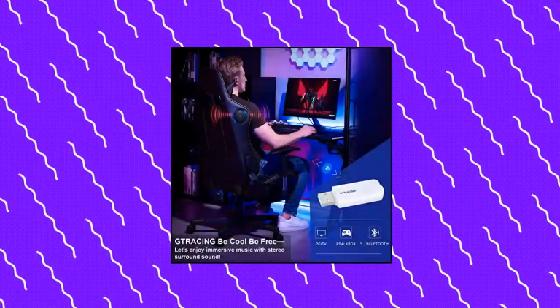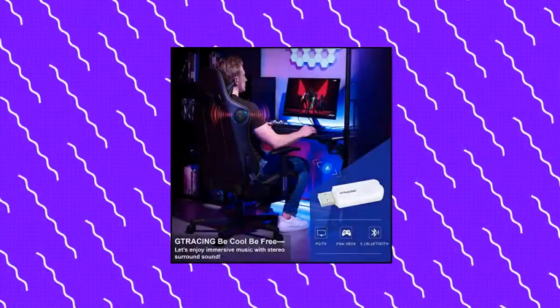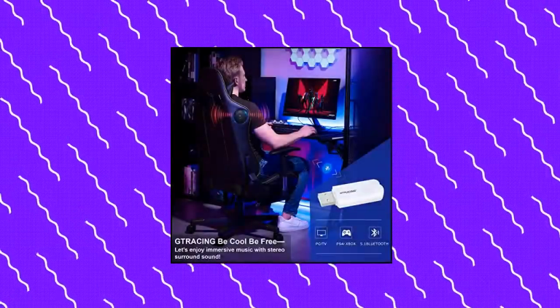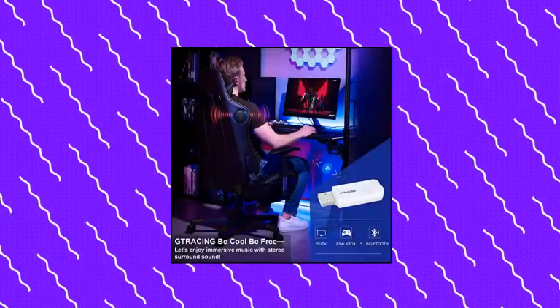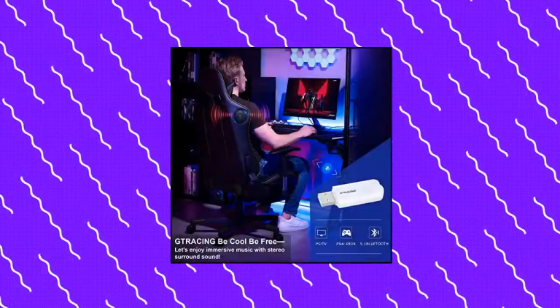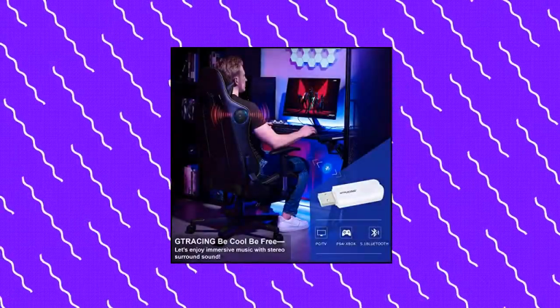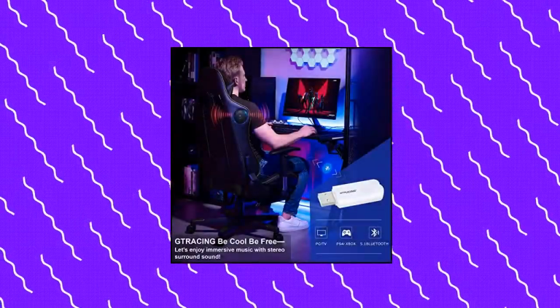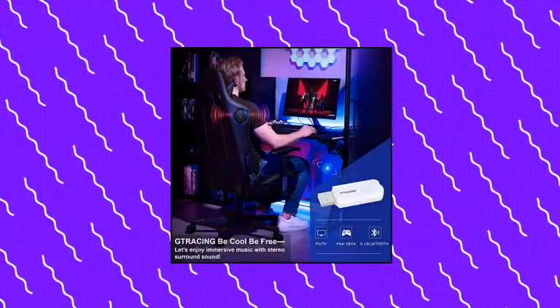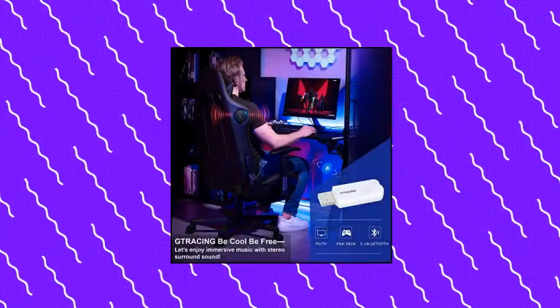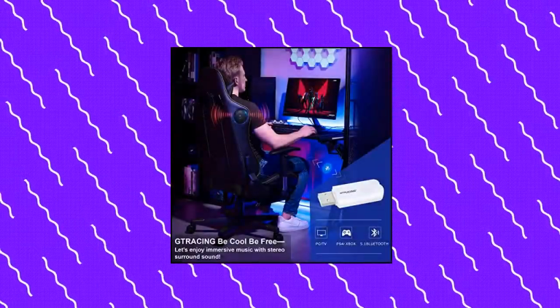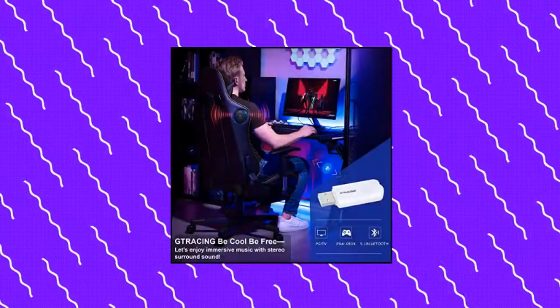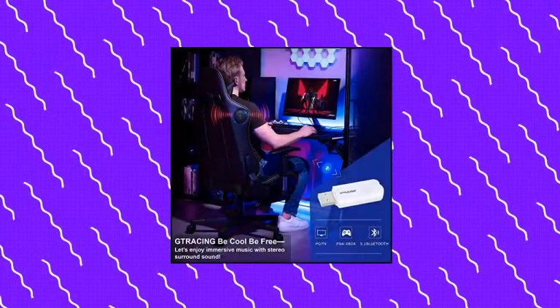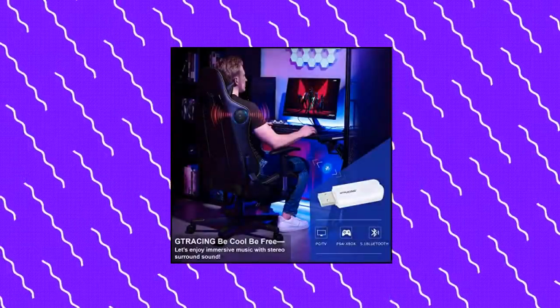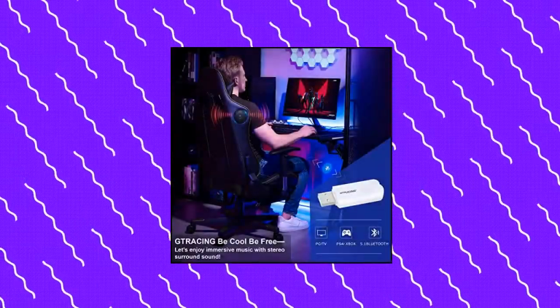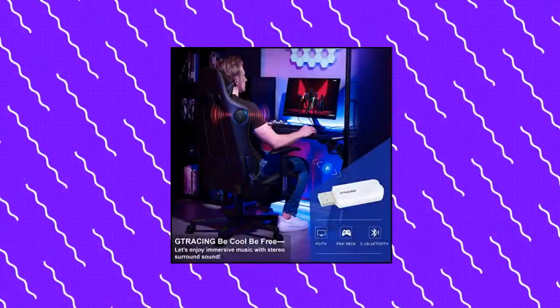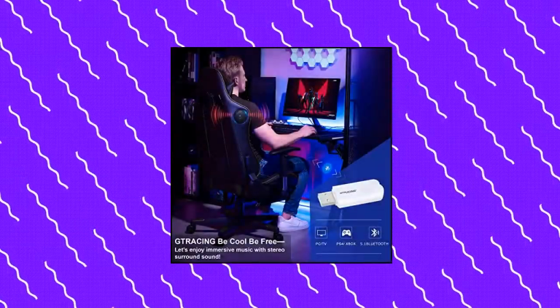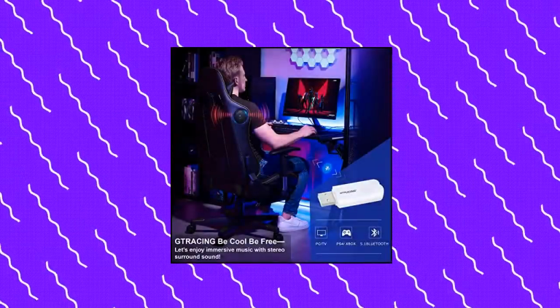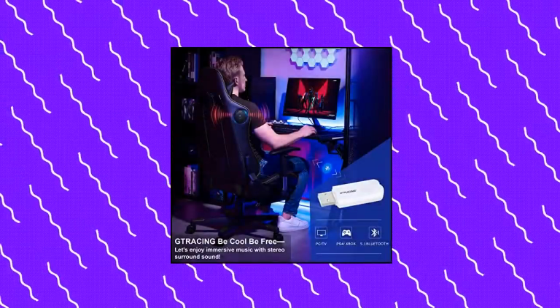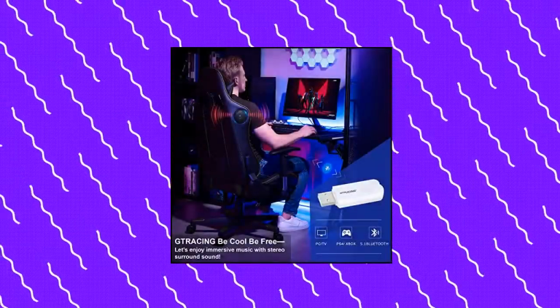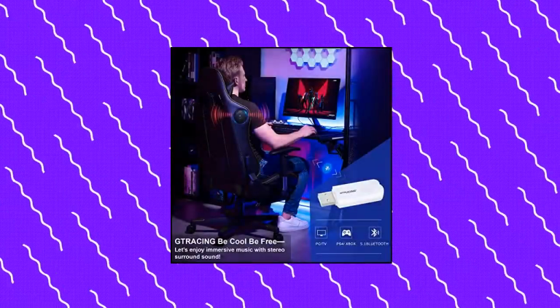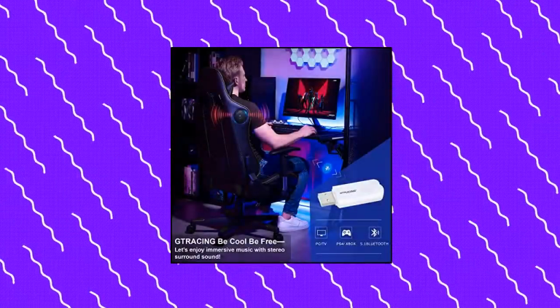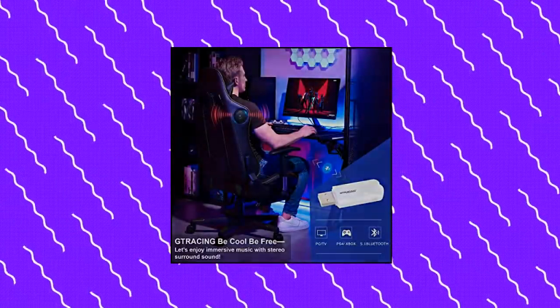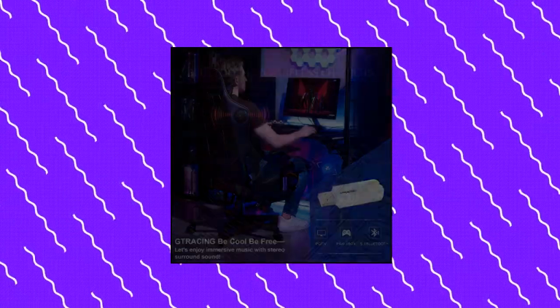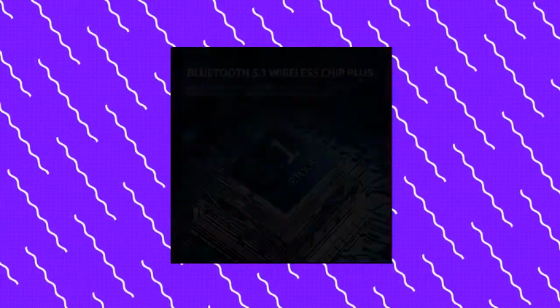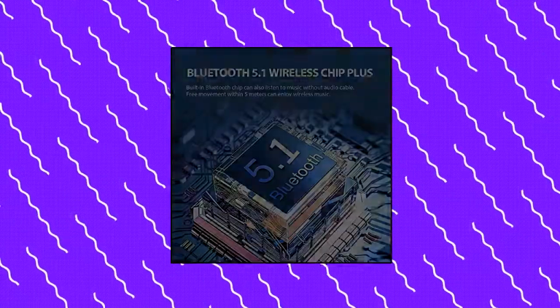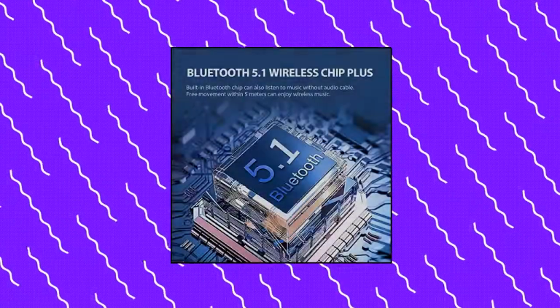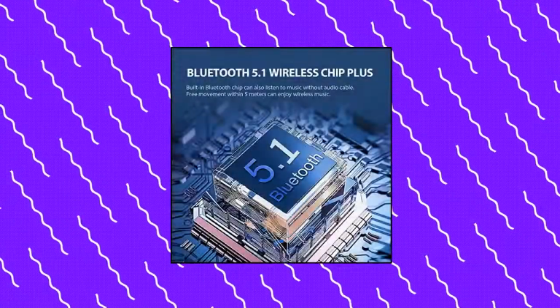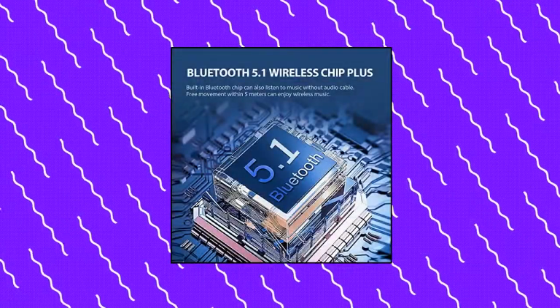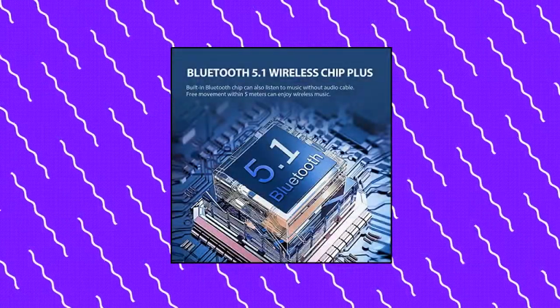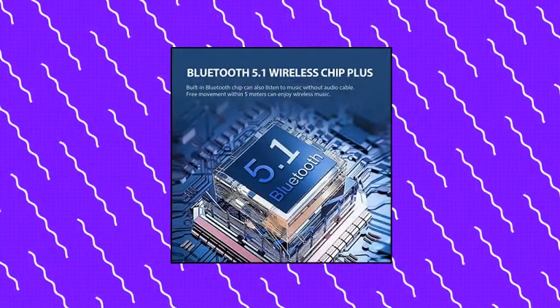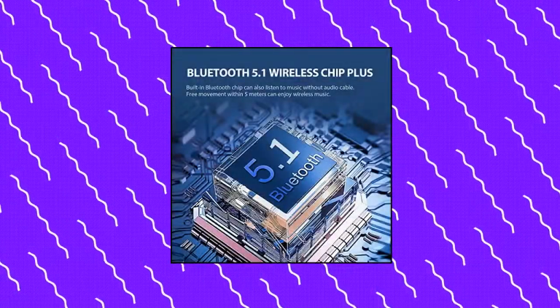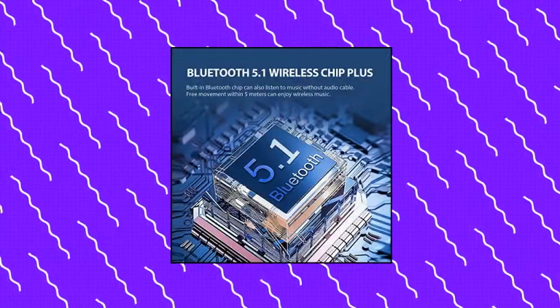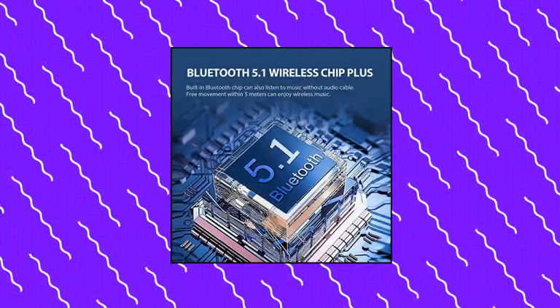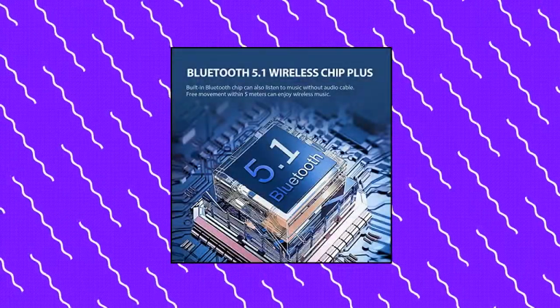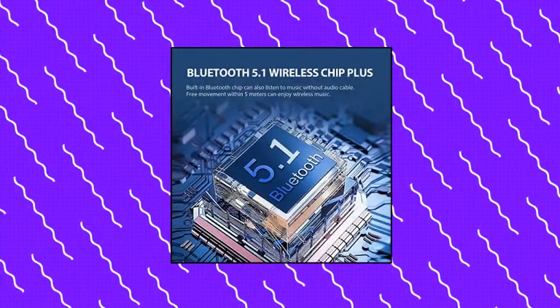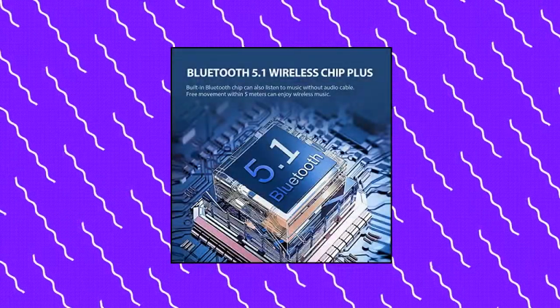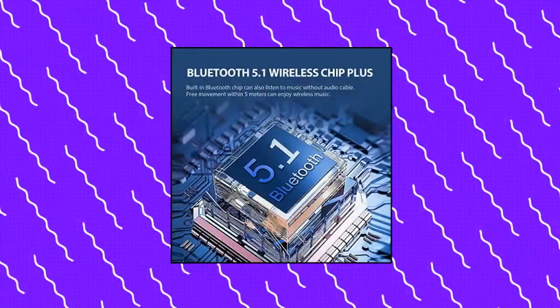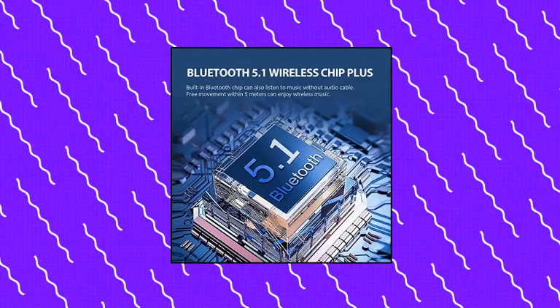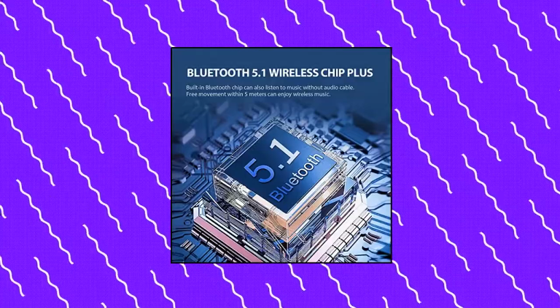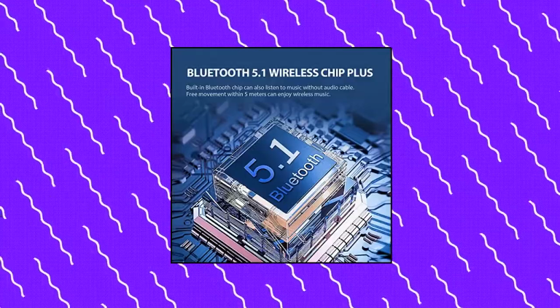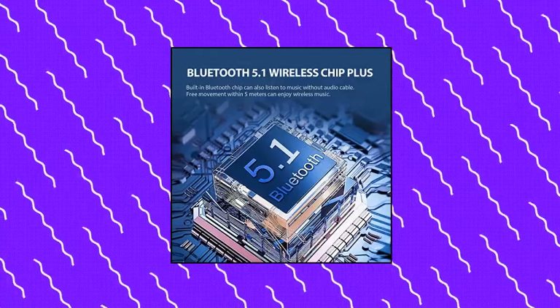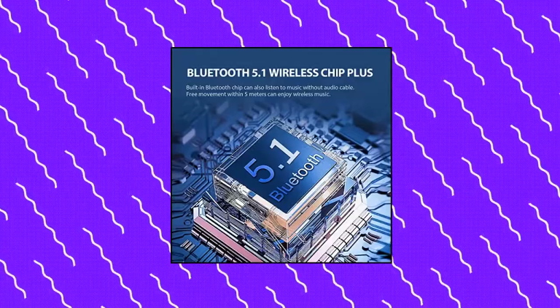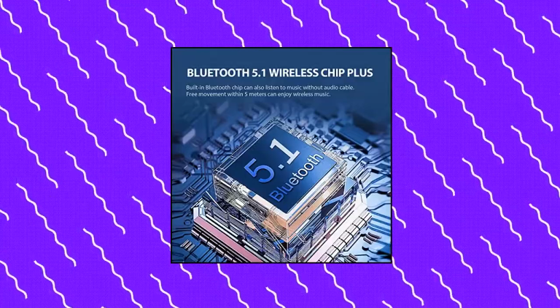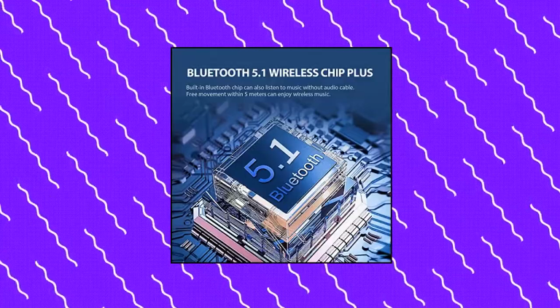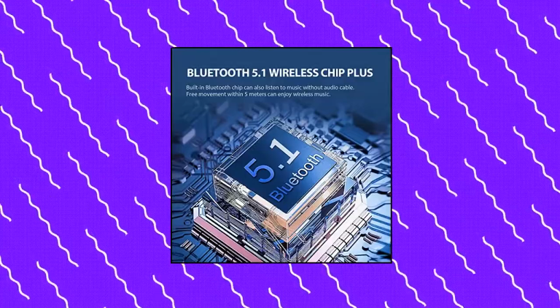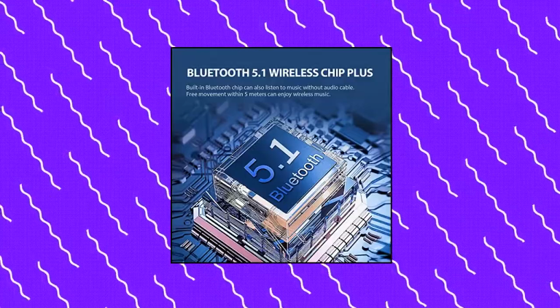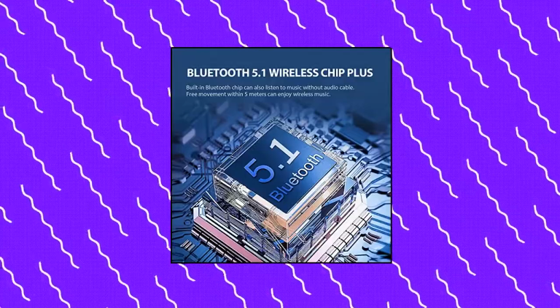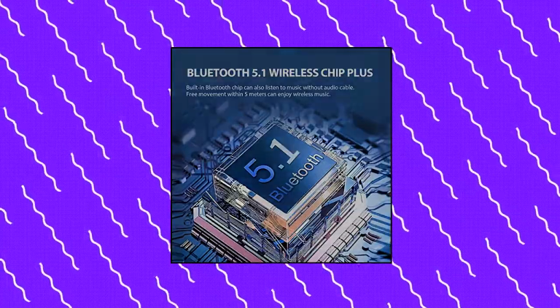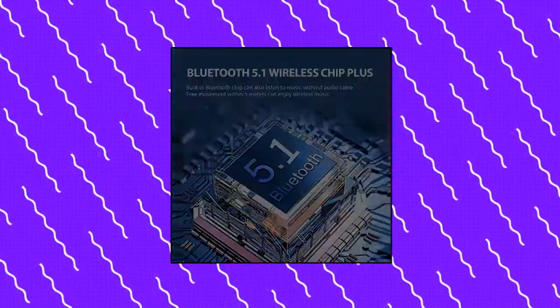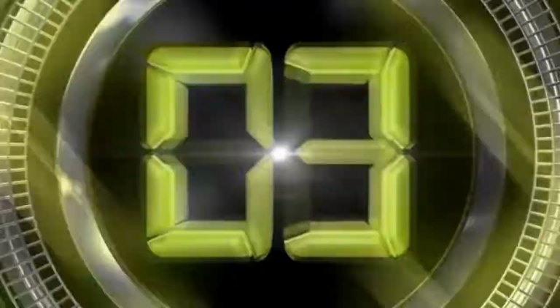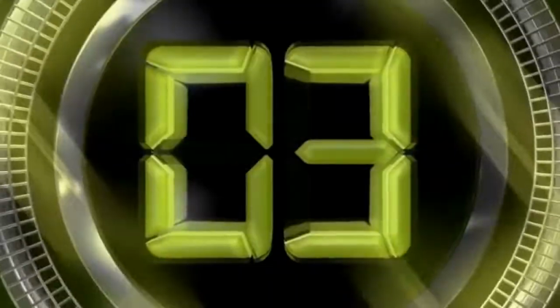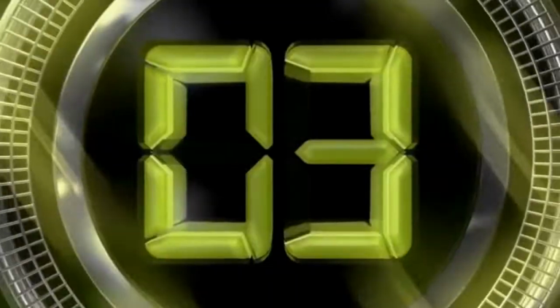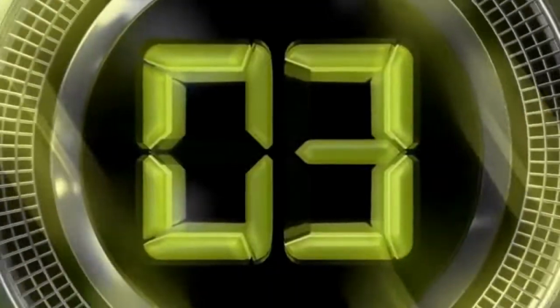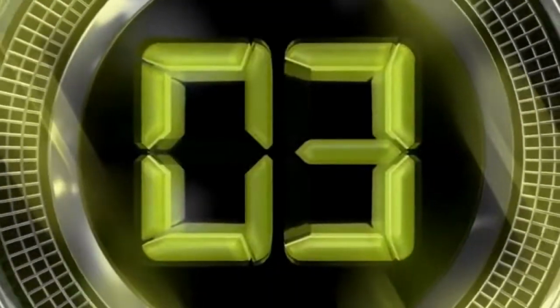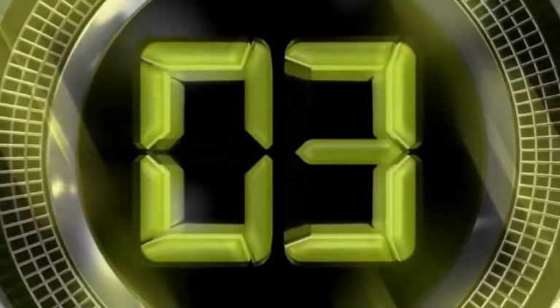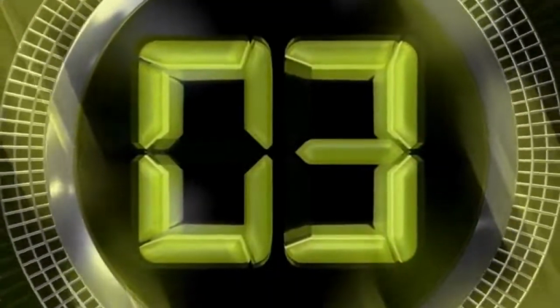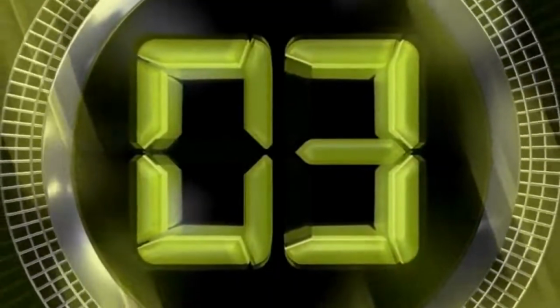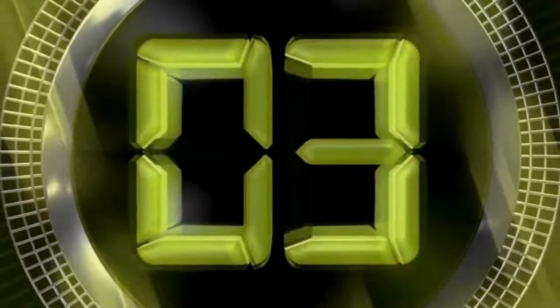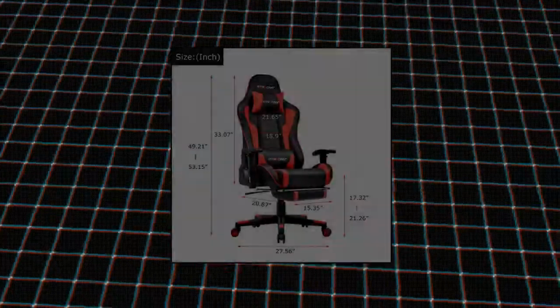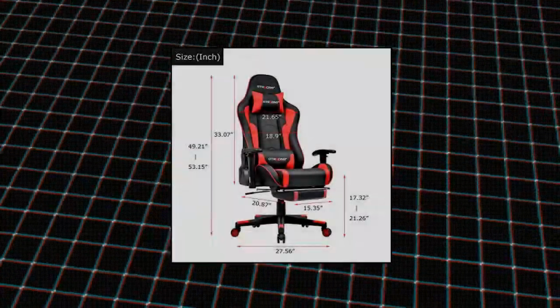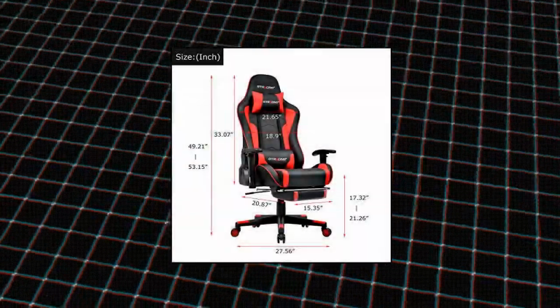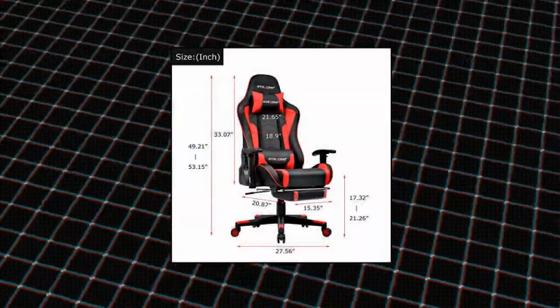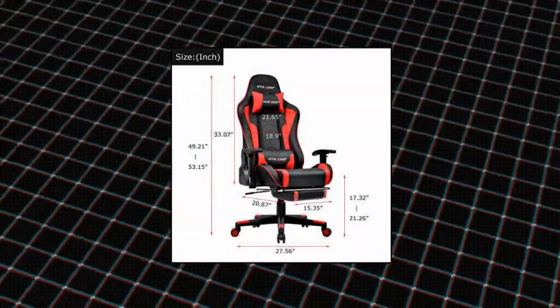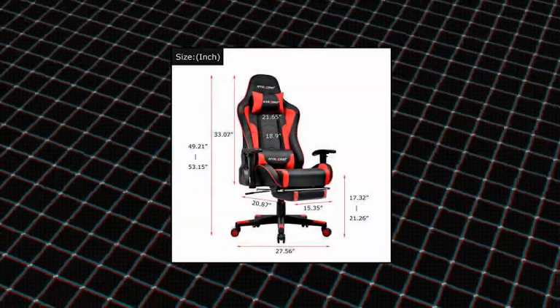You can enjoy music for 6 hours when fully charged. High quality — we never hesitate to use high-quality raw materials to provide consumers with the most cost-effective chairs.